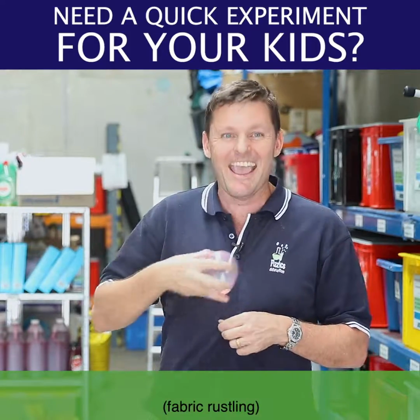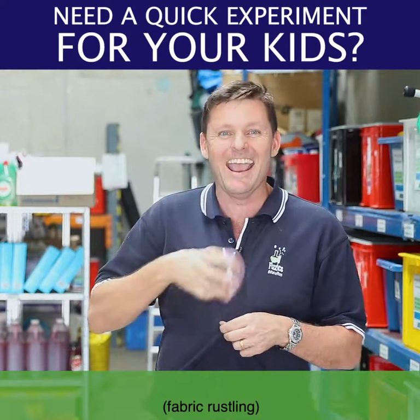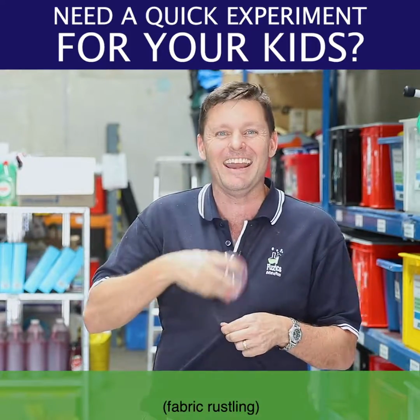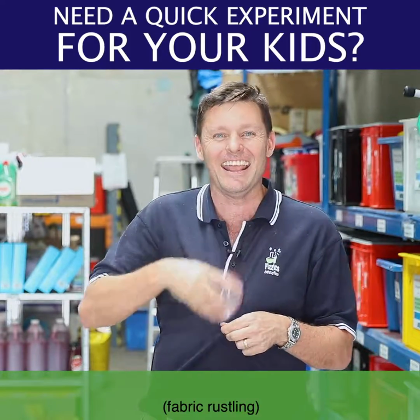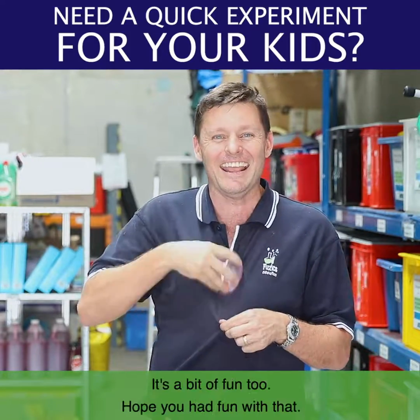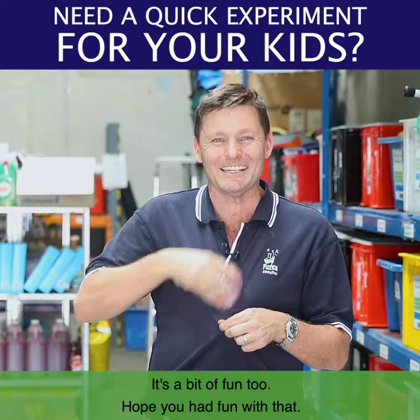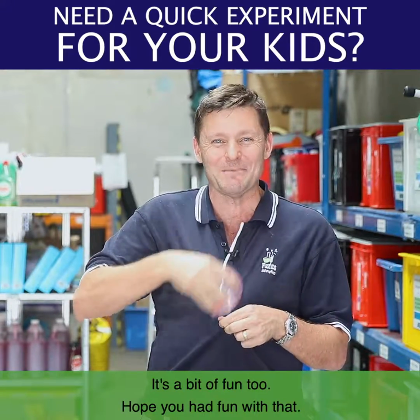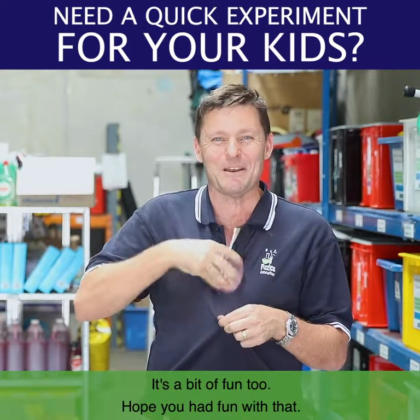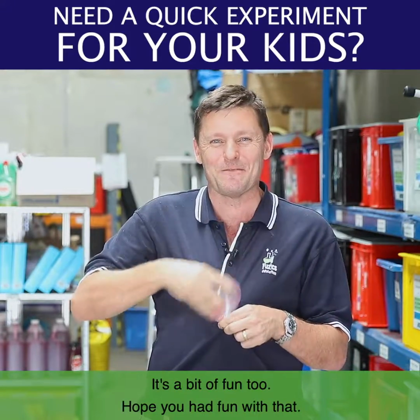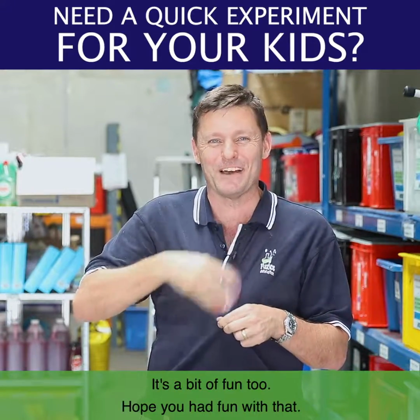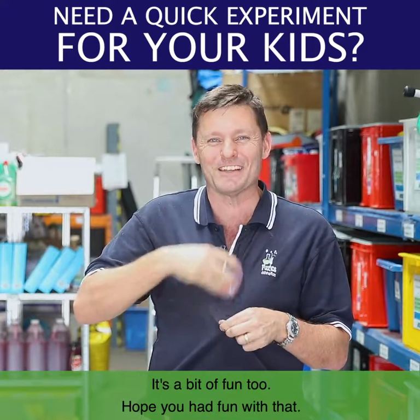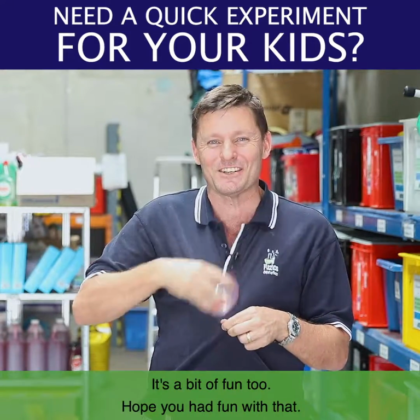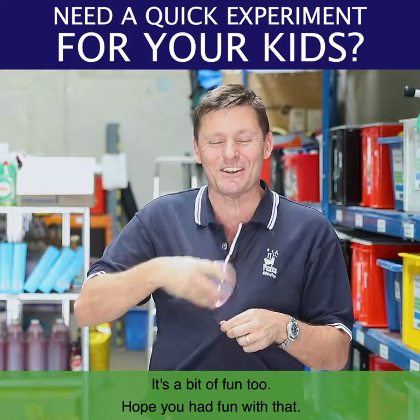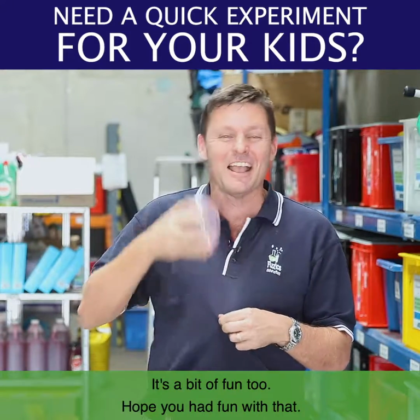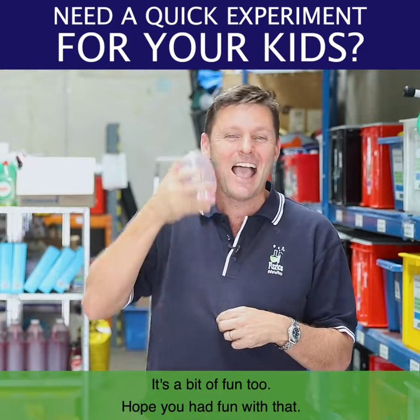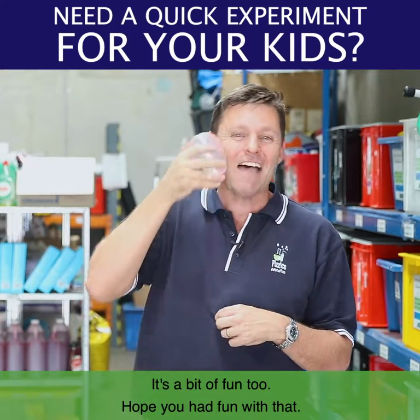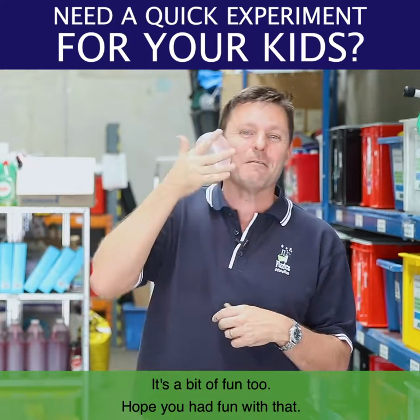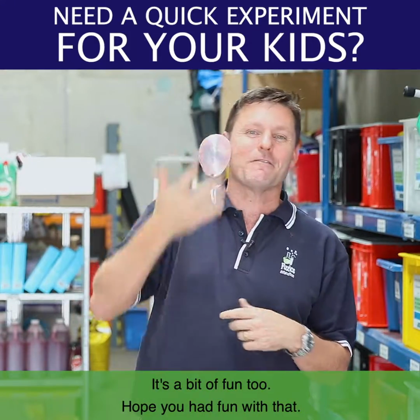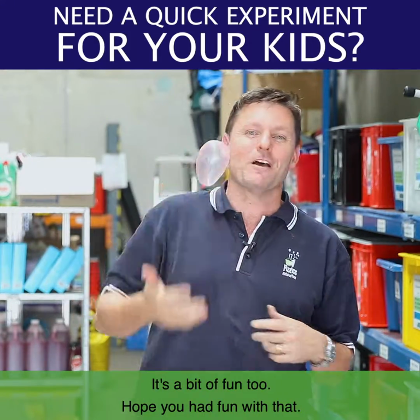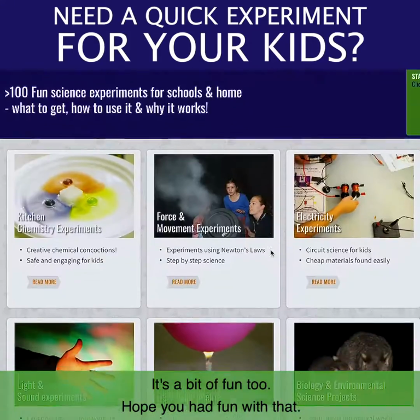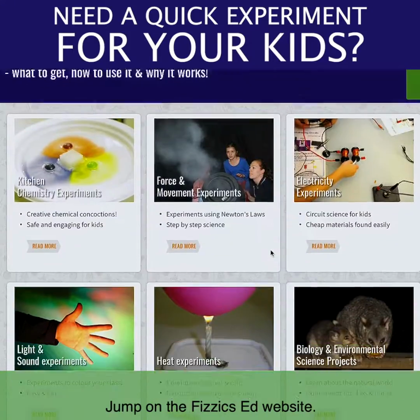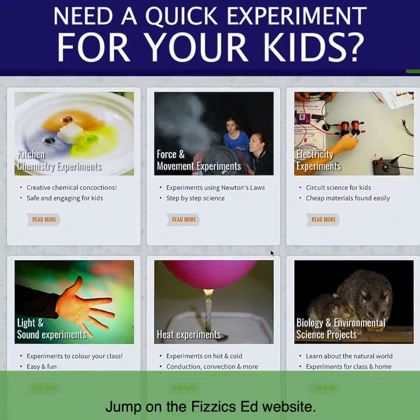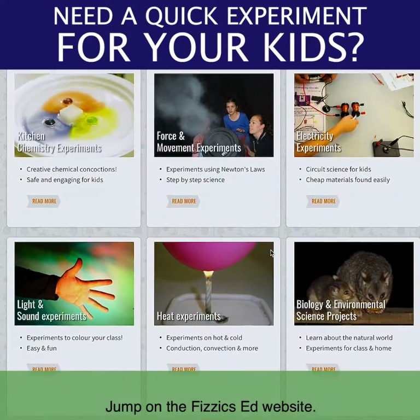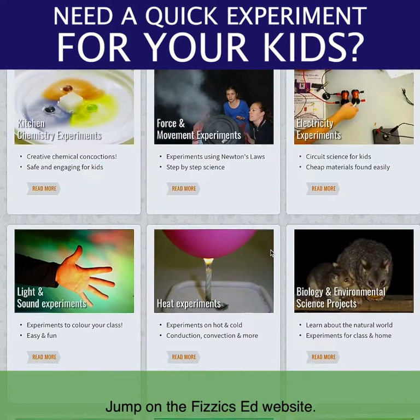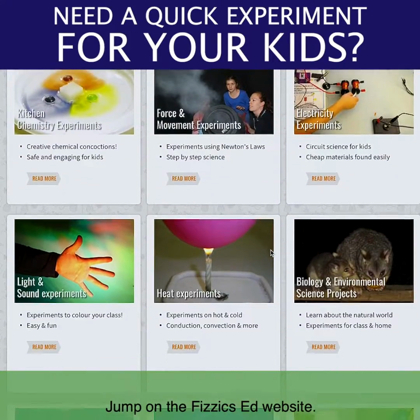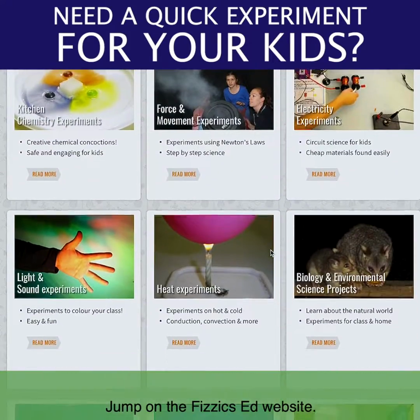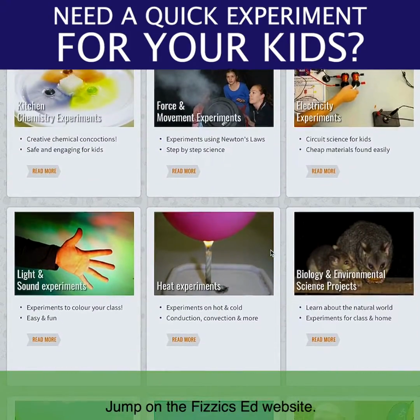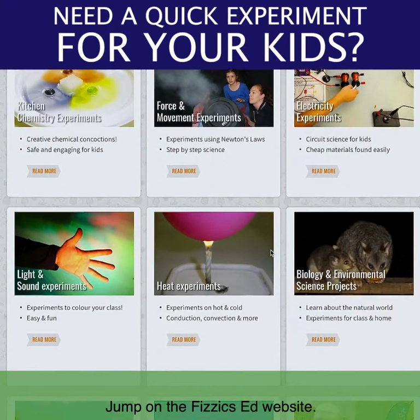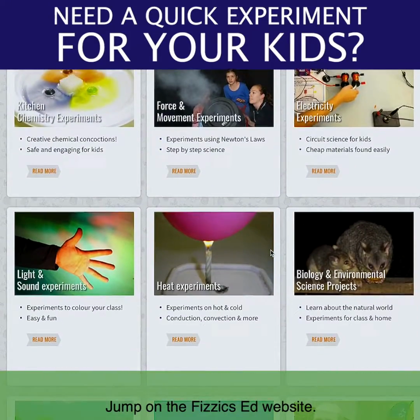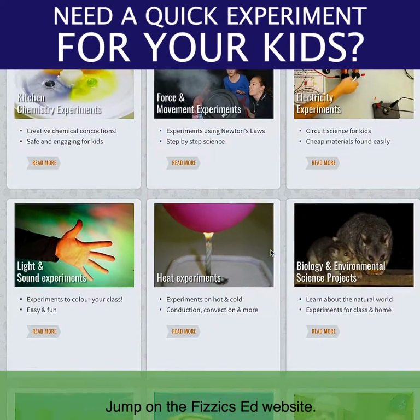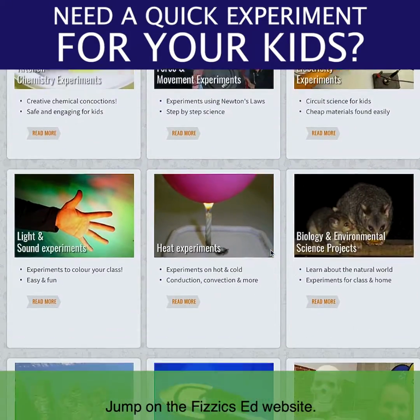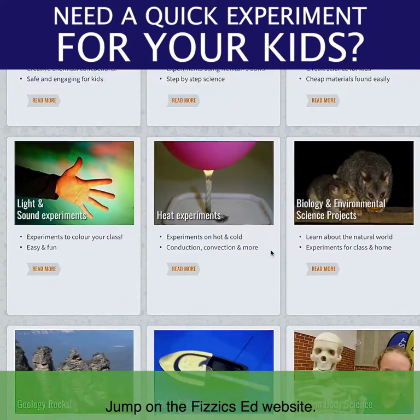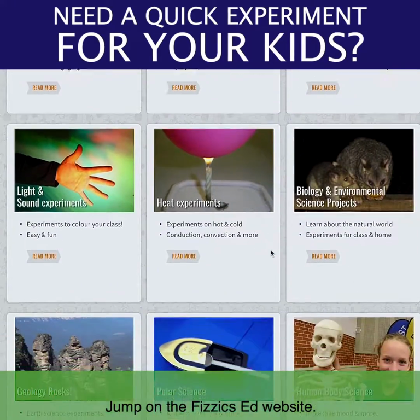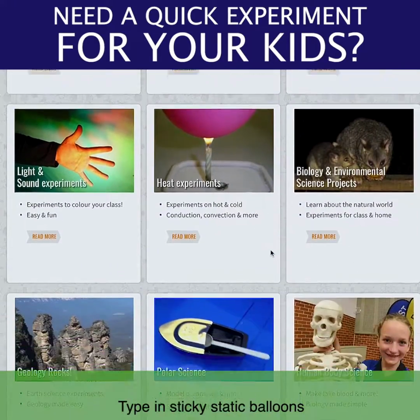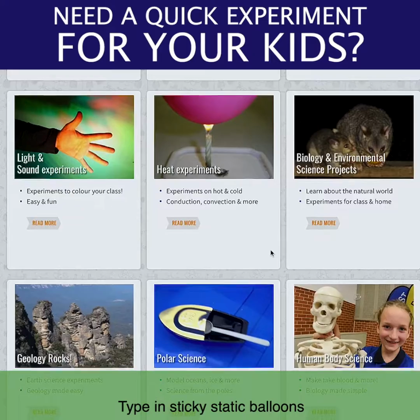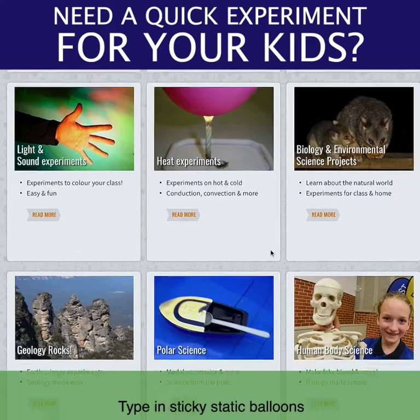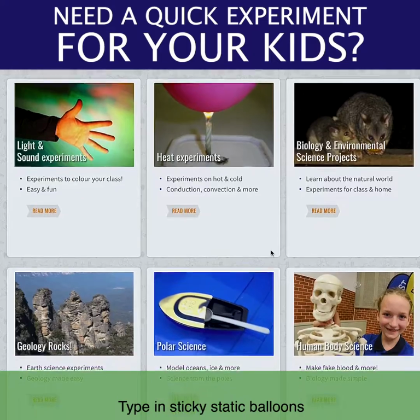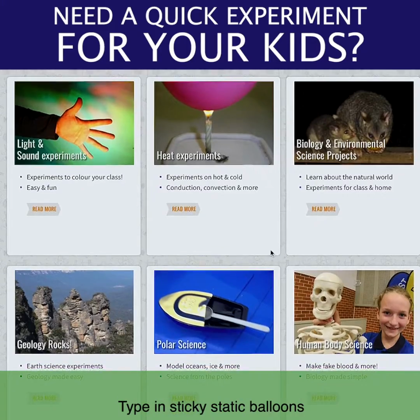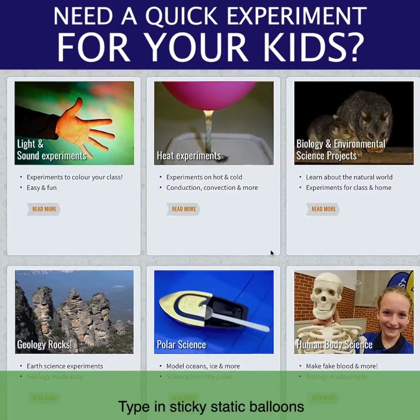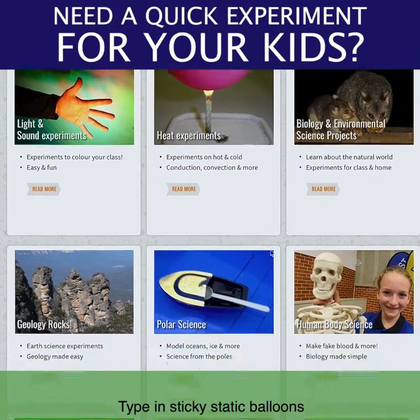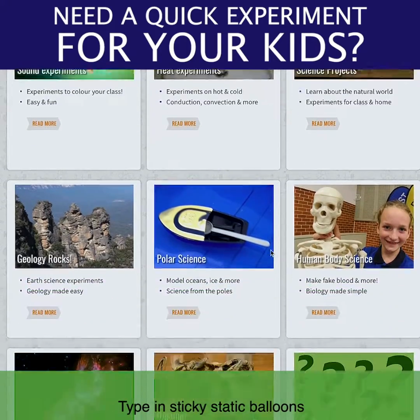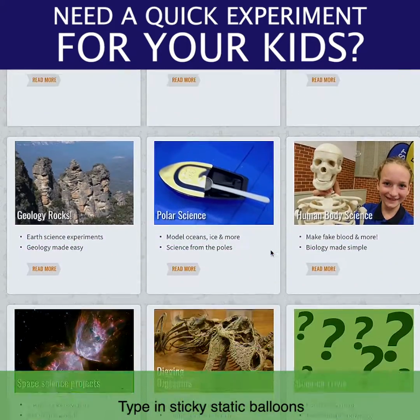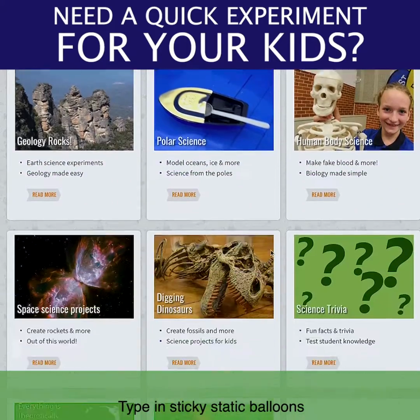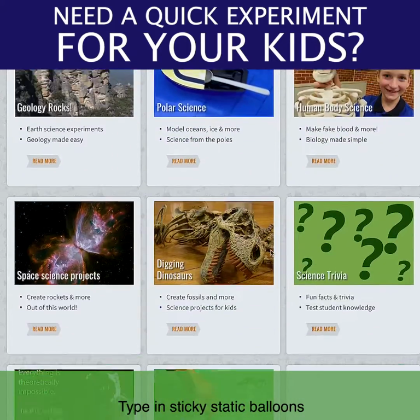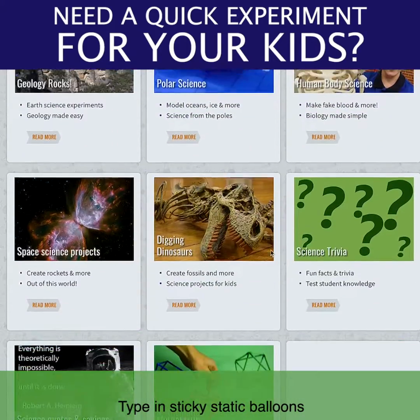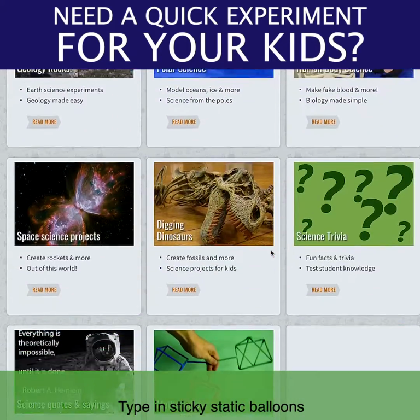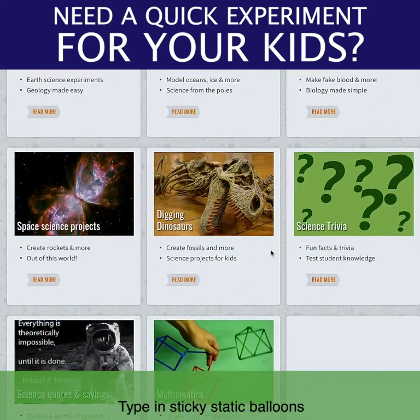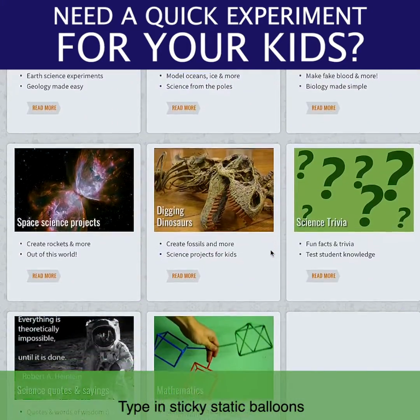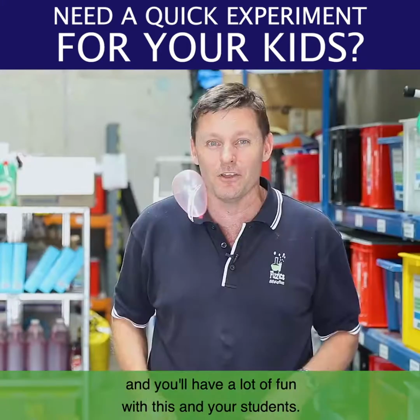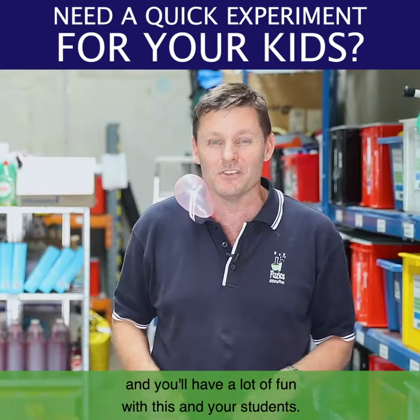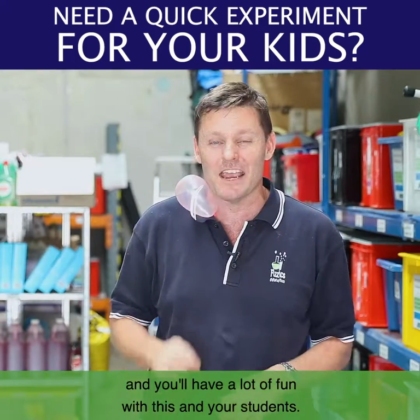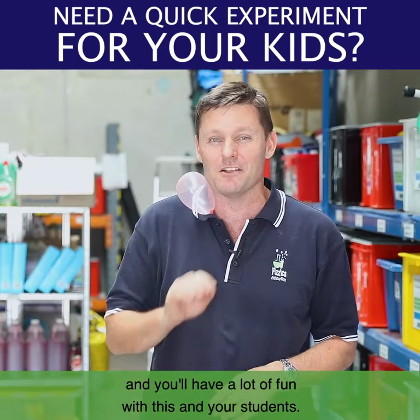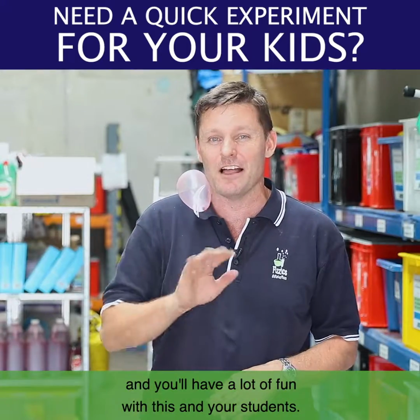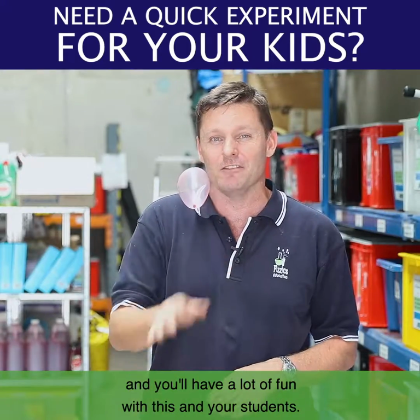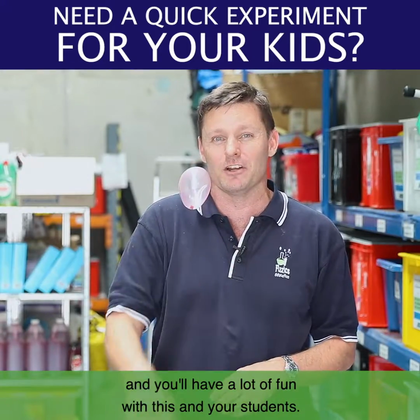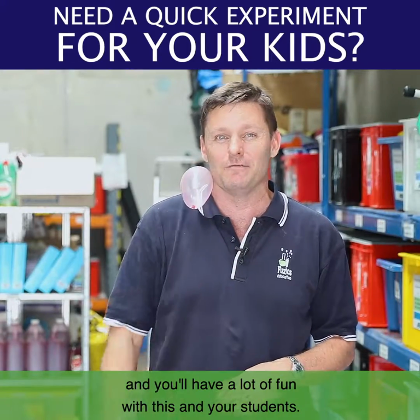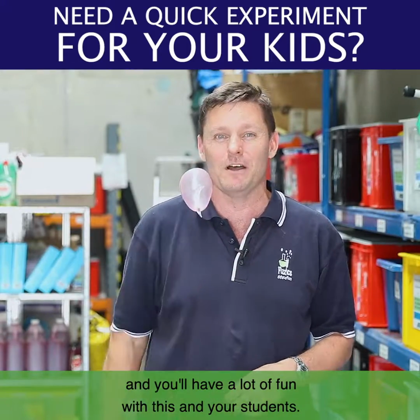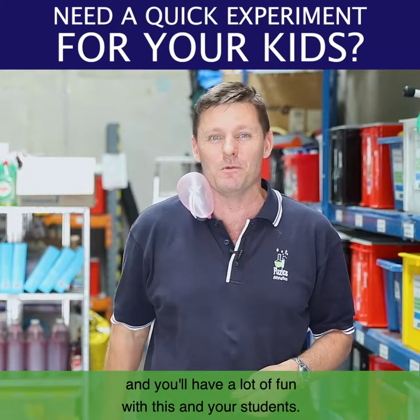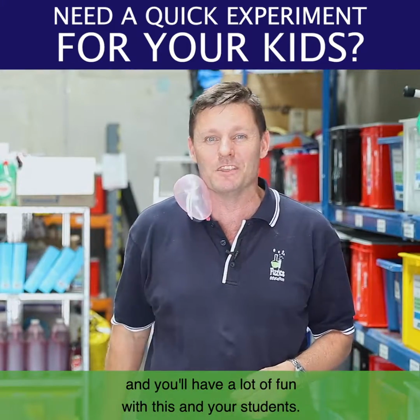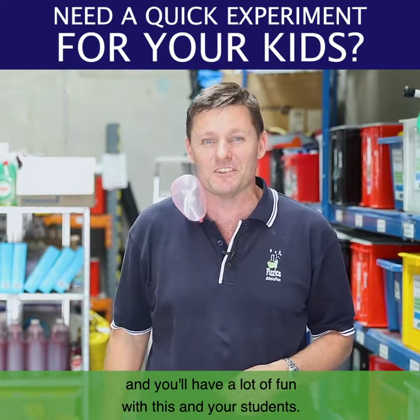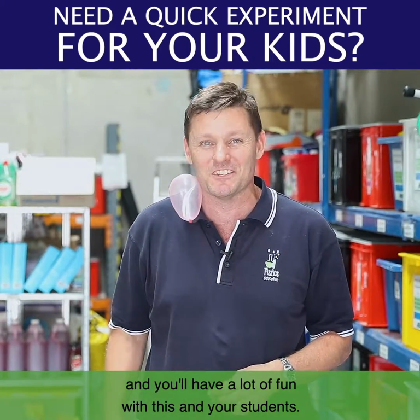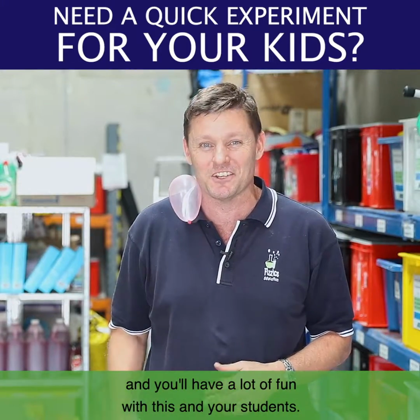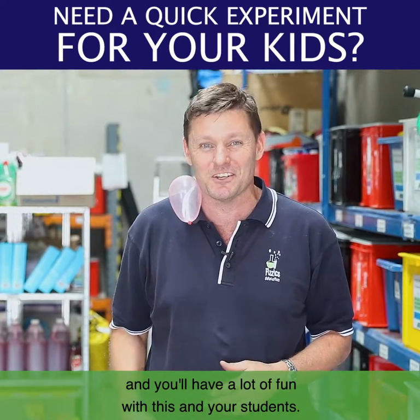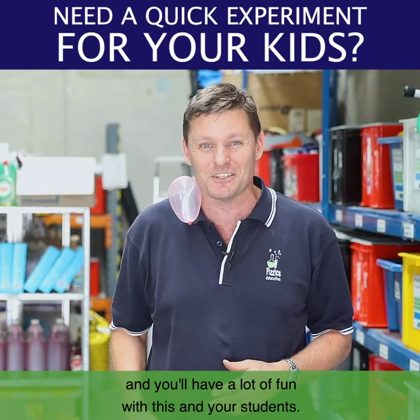It is a bit of fun too. Have a bit of fun with that — jump on the FizzEd website, type in sticky static balloons, and you'll have a lot of fun with it with your students.